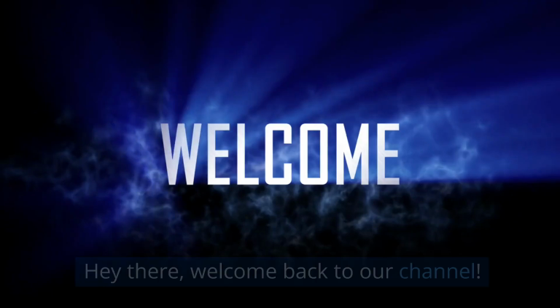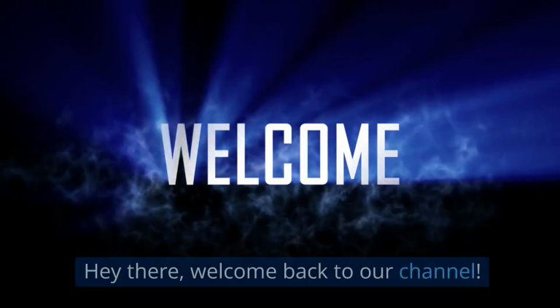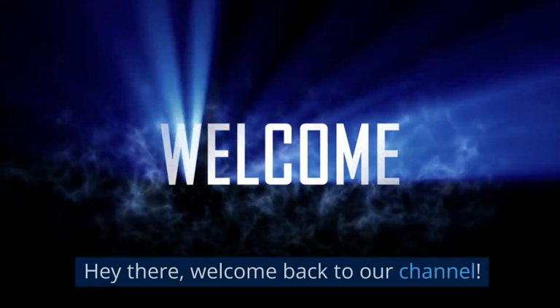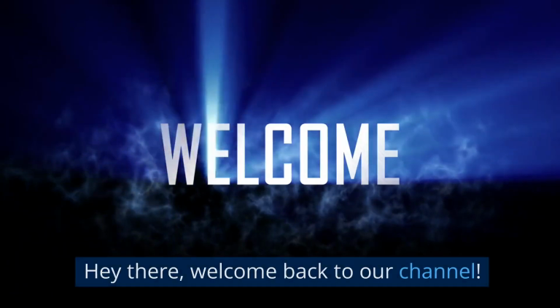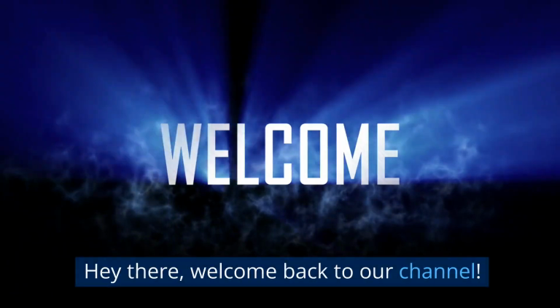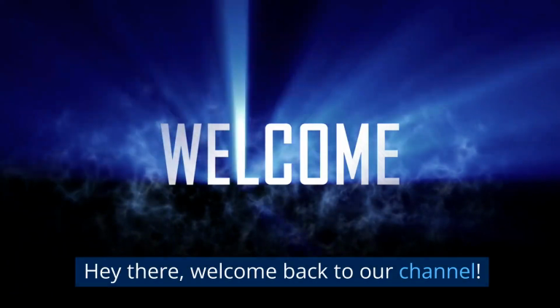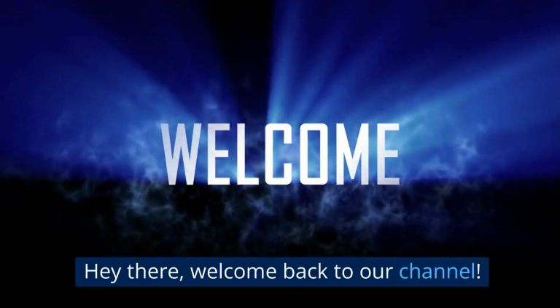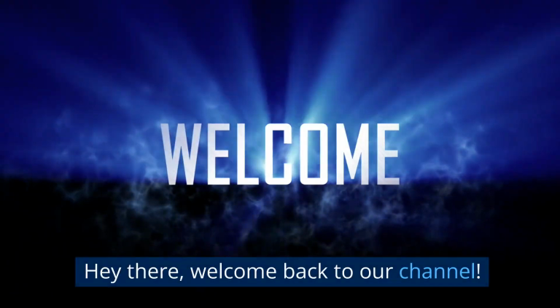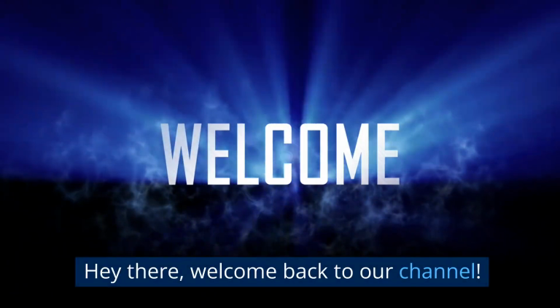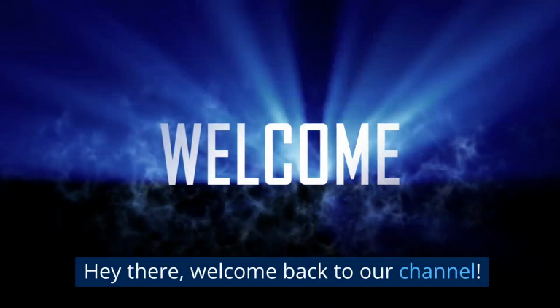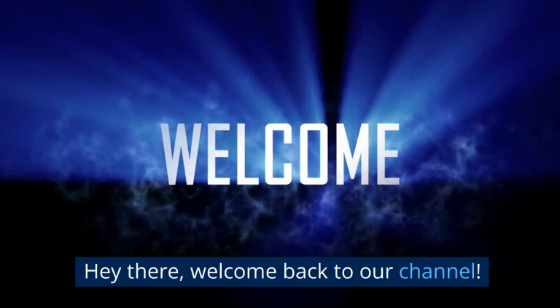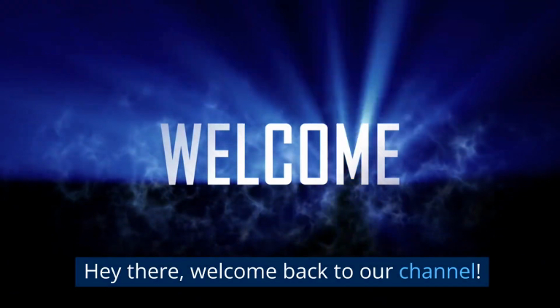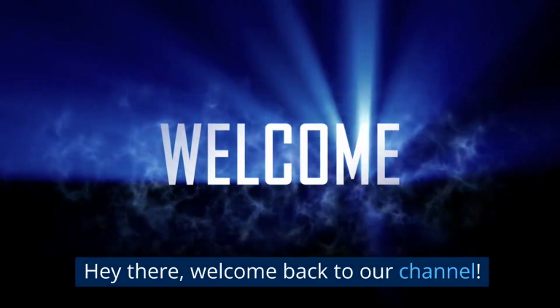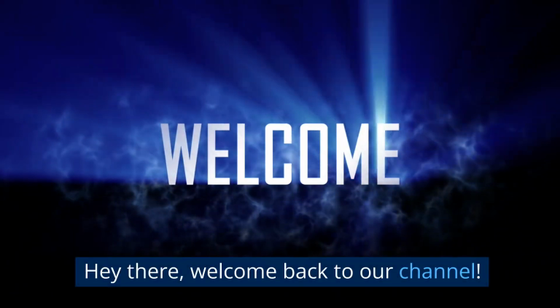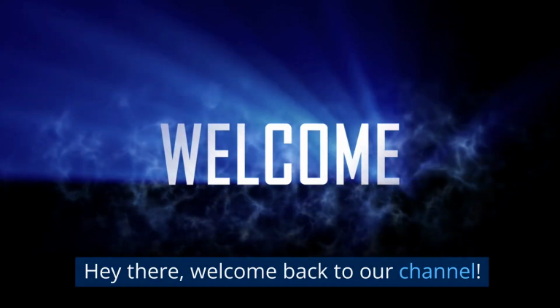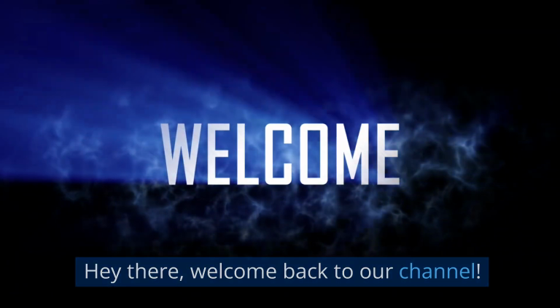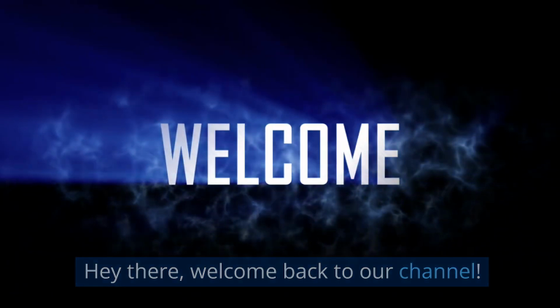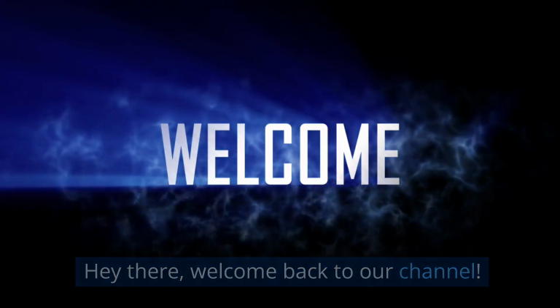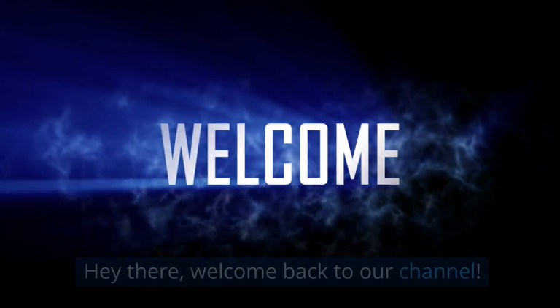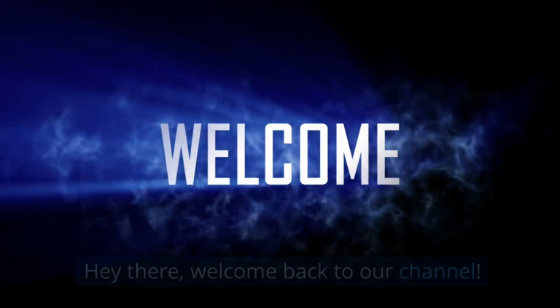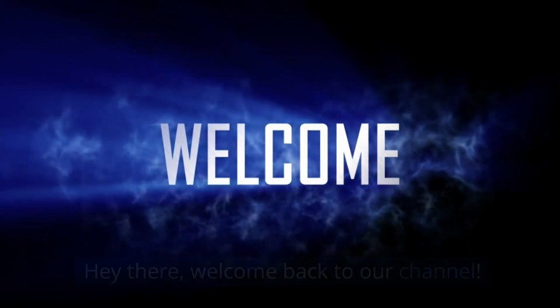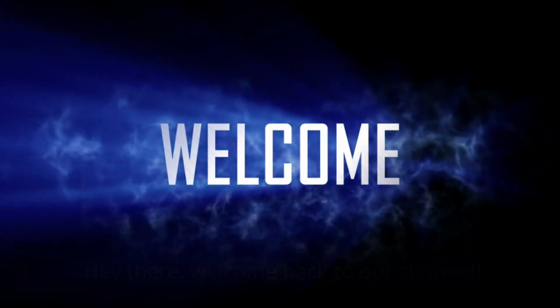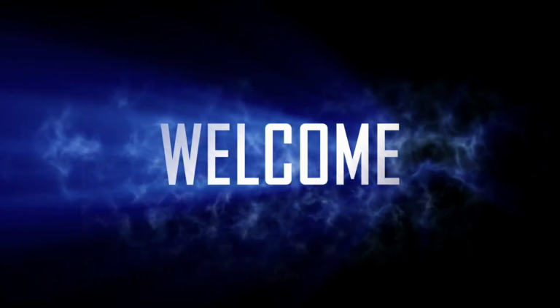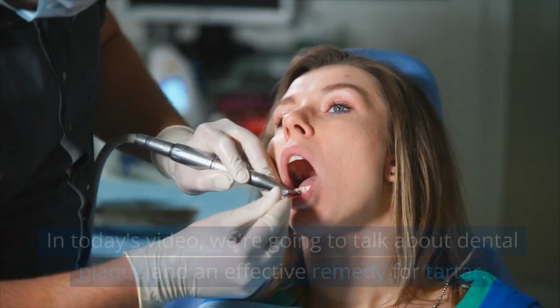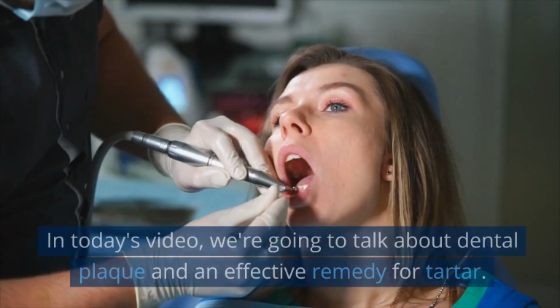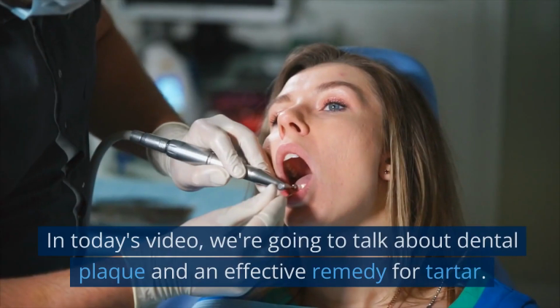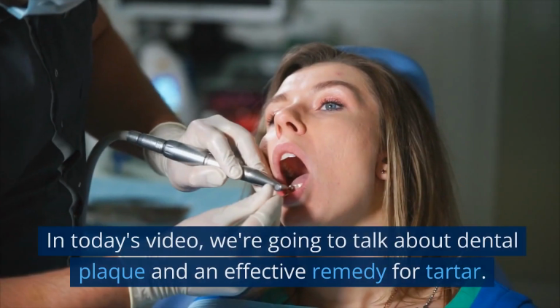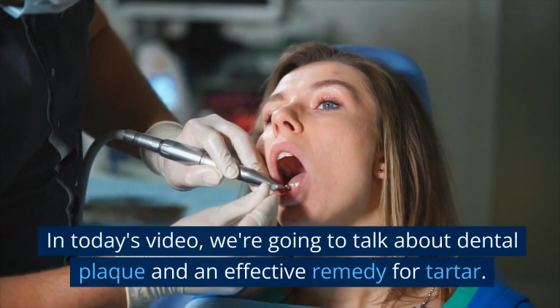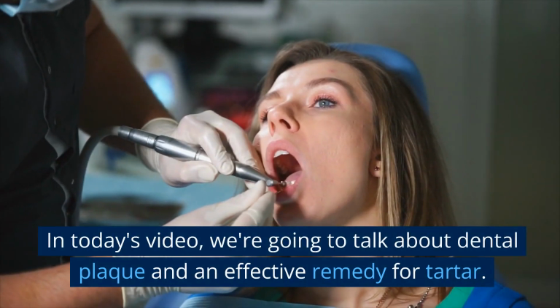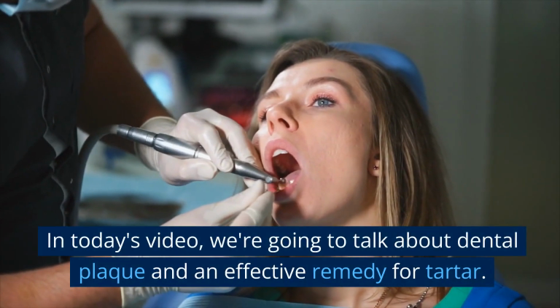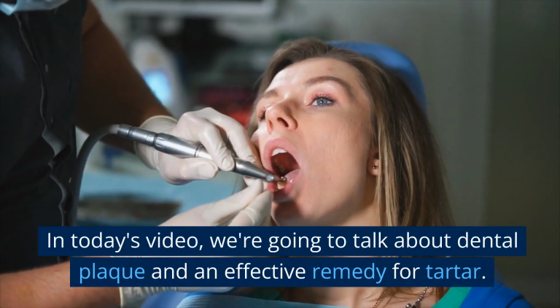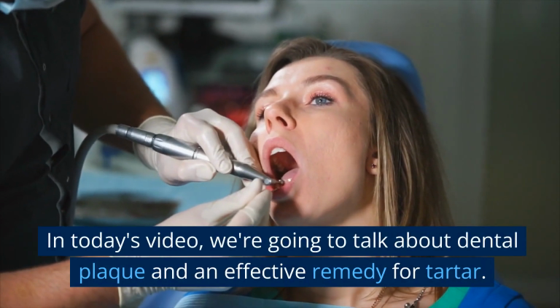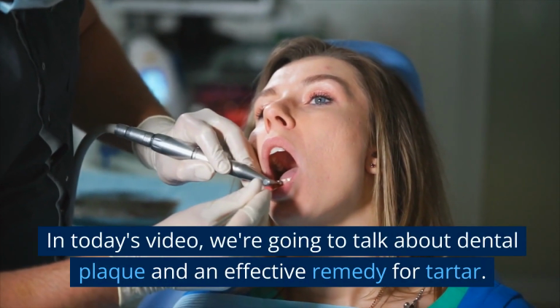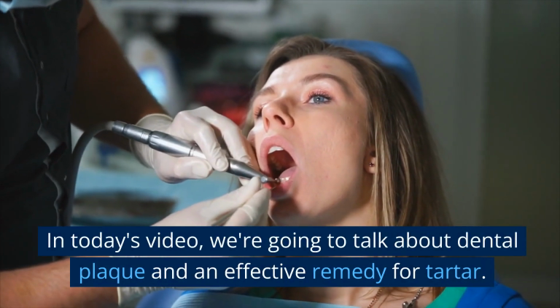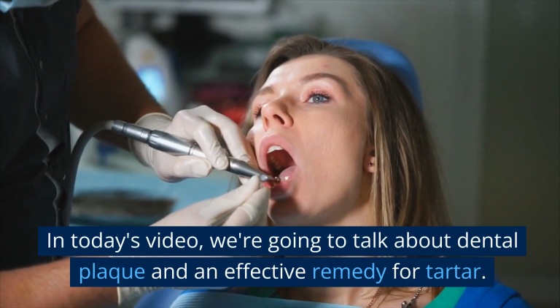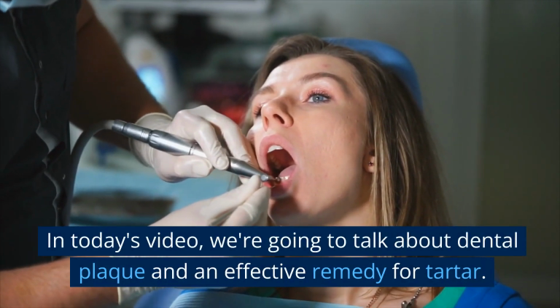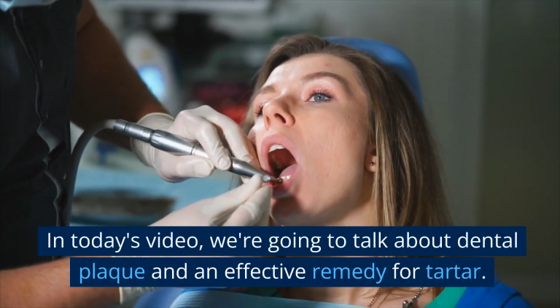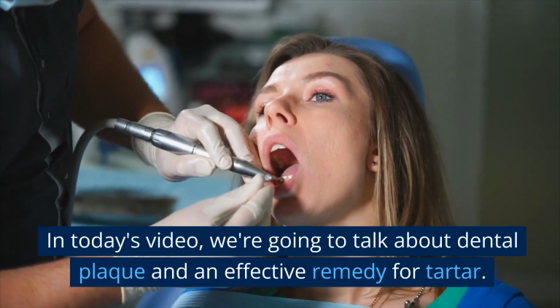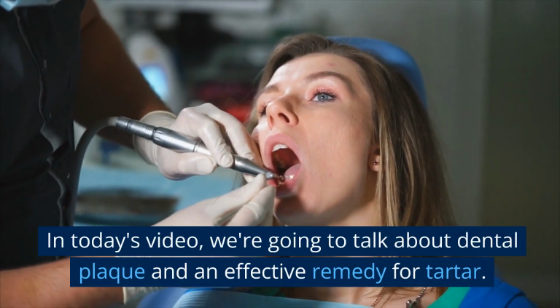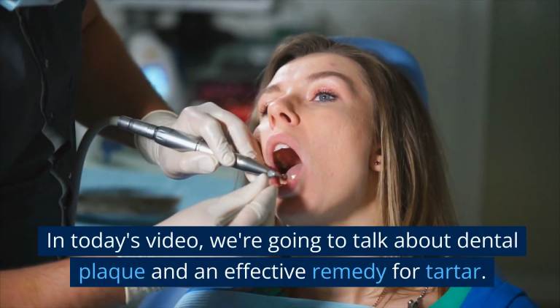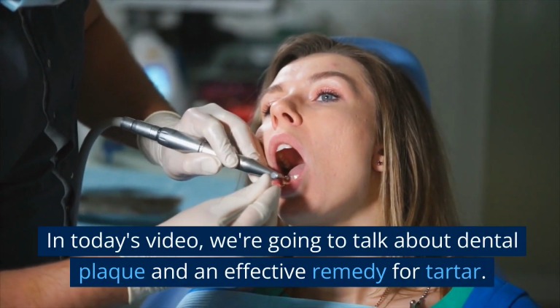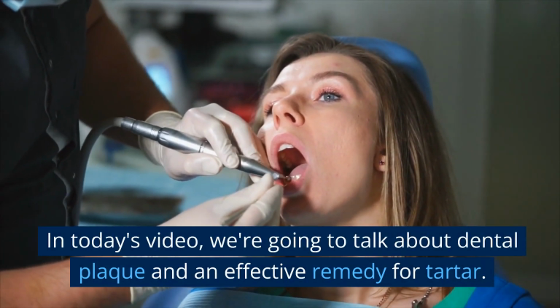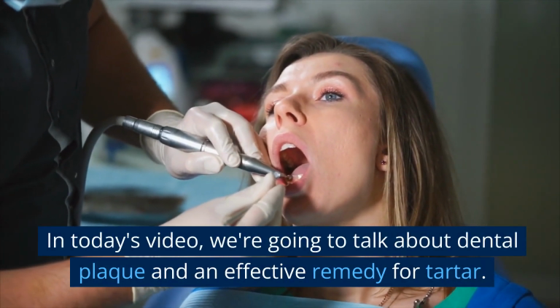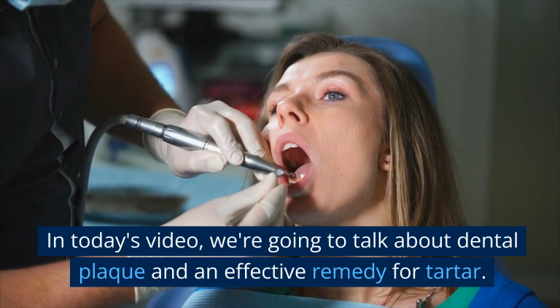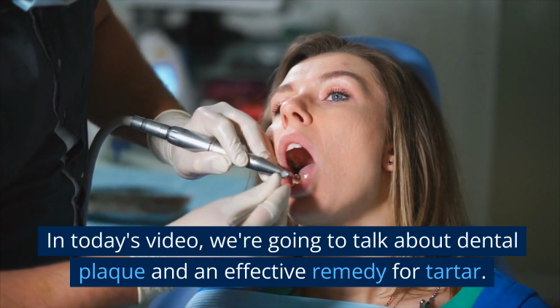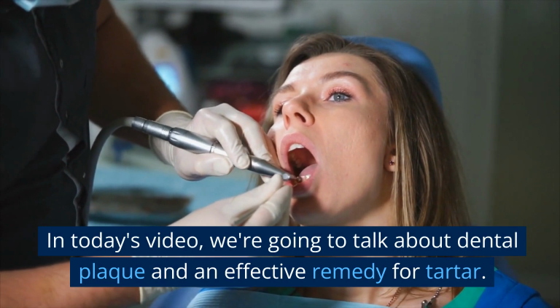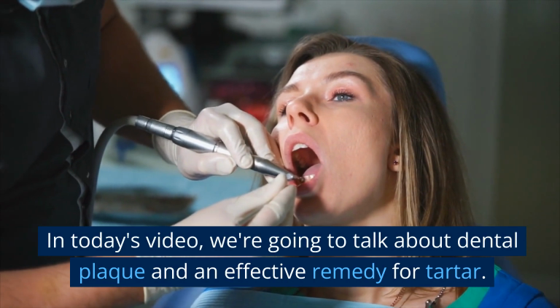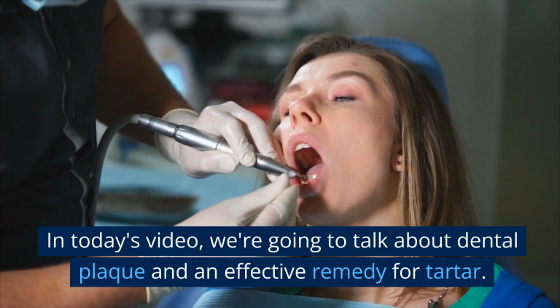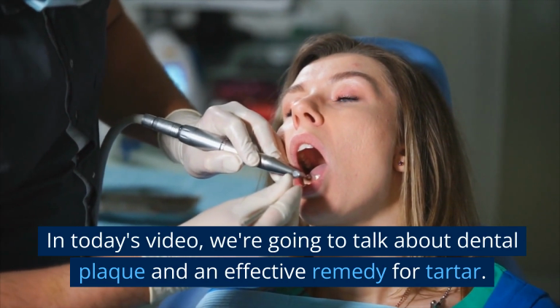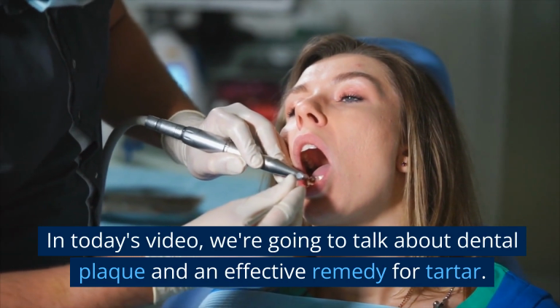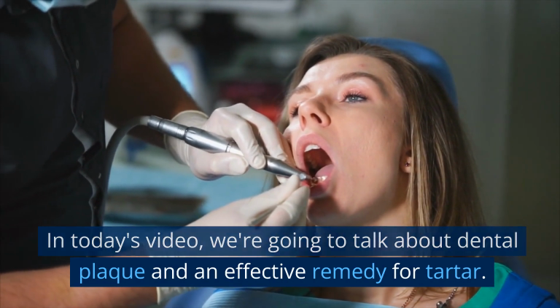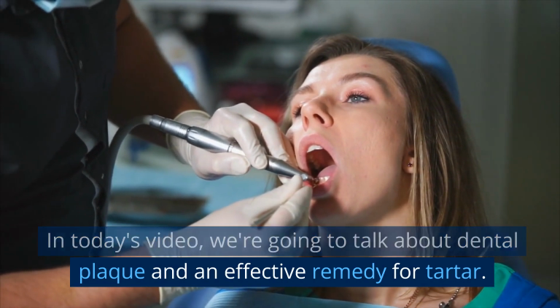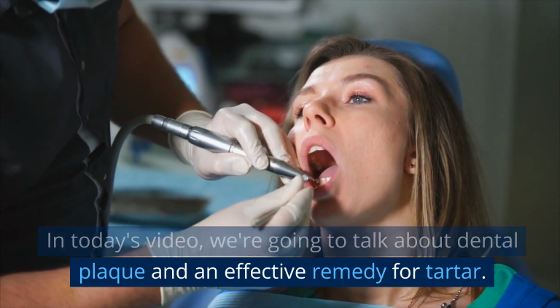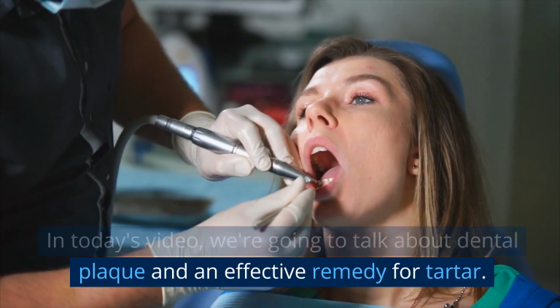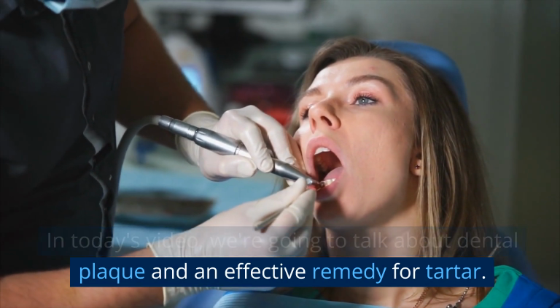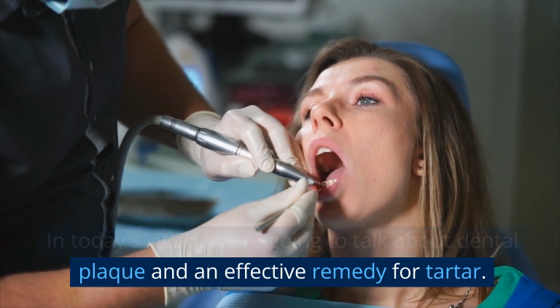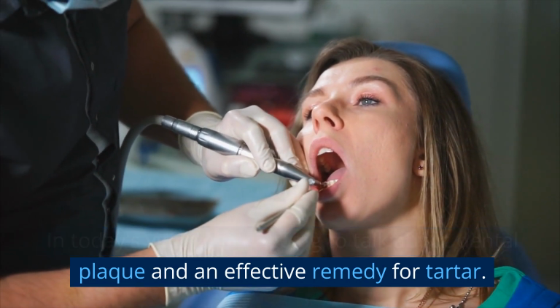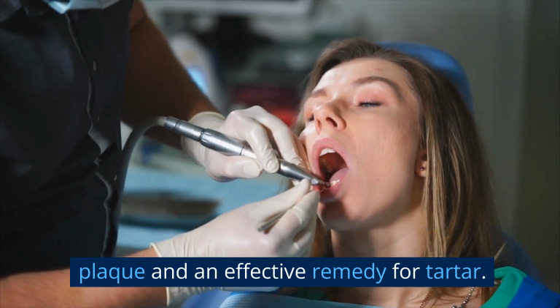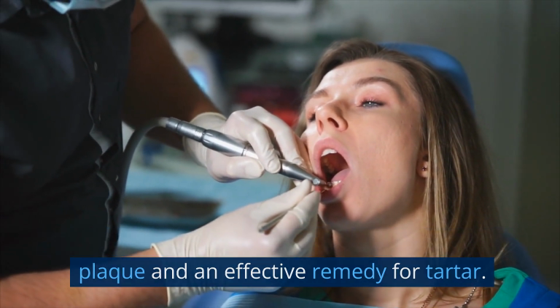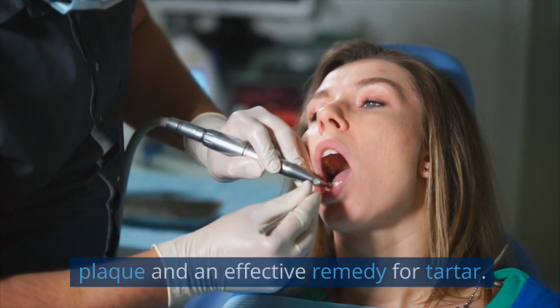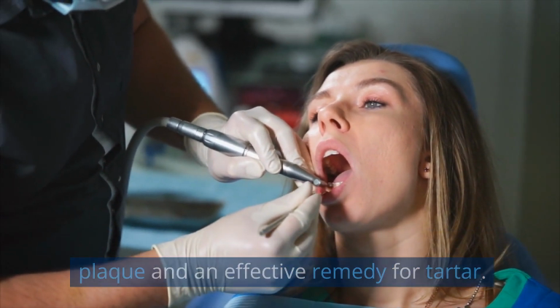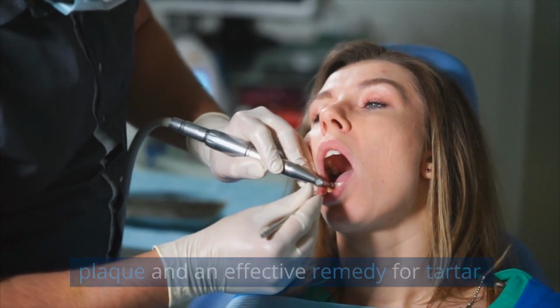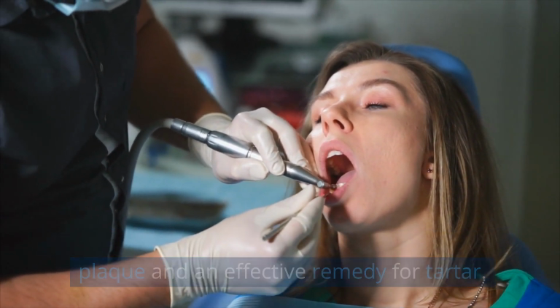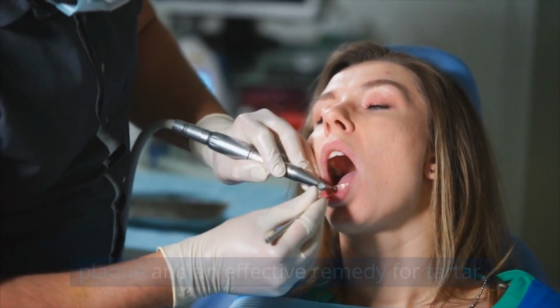Hey there, welcome back to our channel. In today's video, we're going to talk about dental plaque and an effective remedy for tartar.